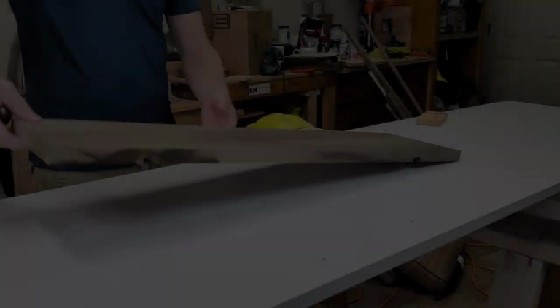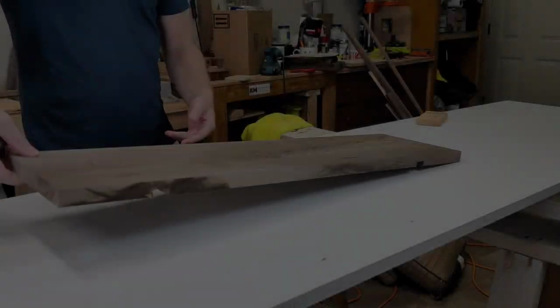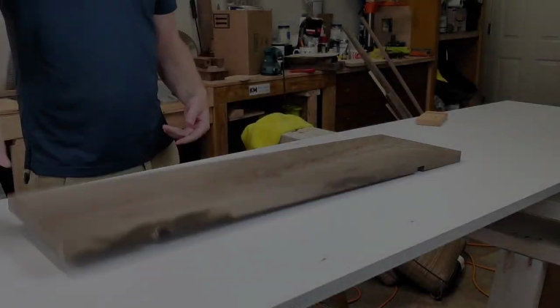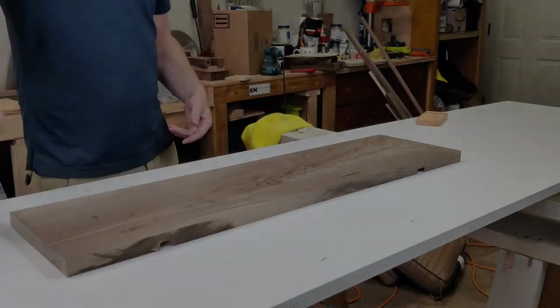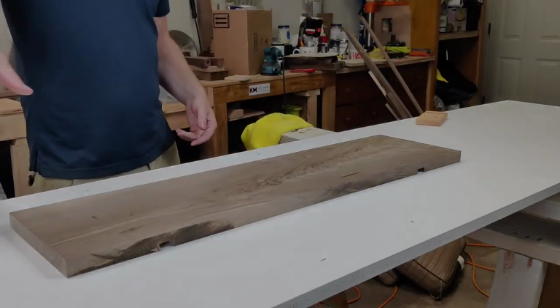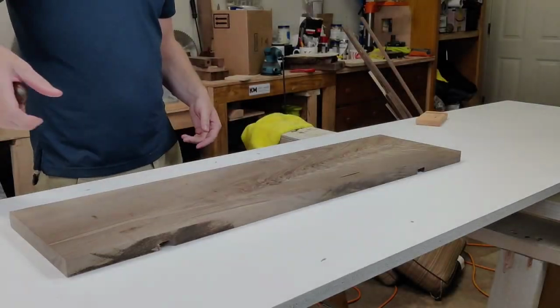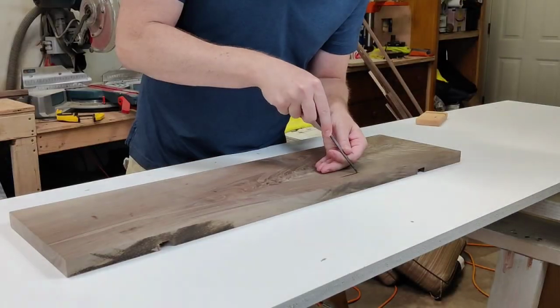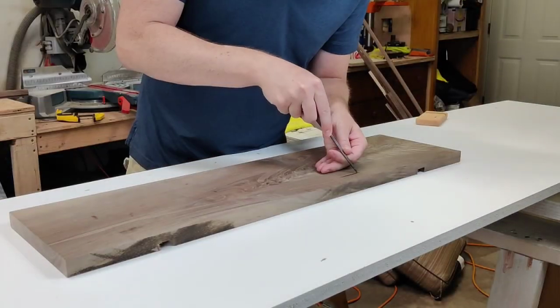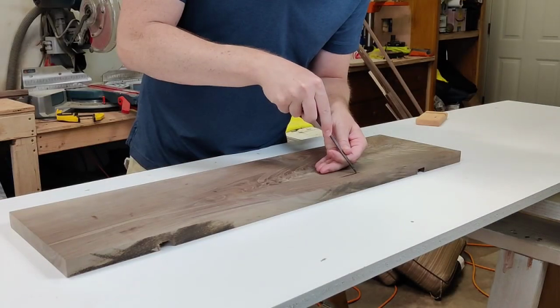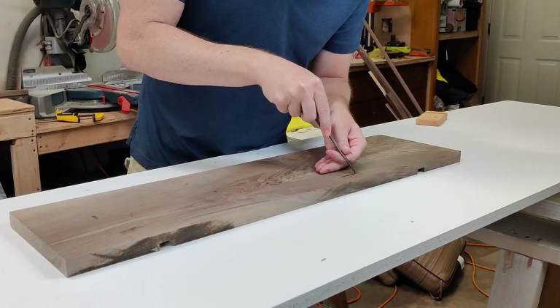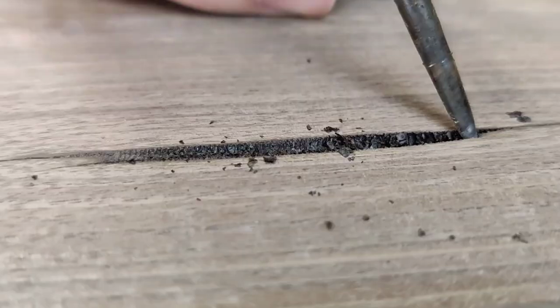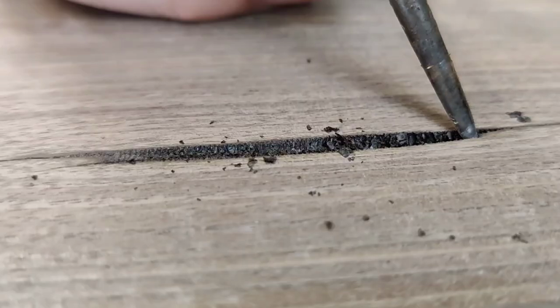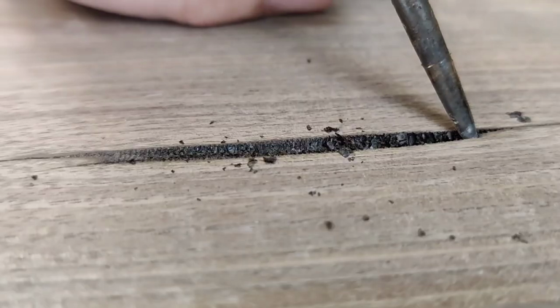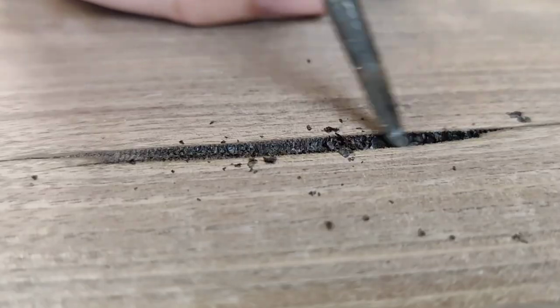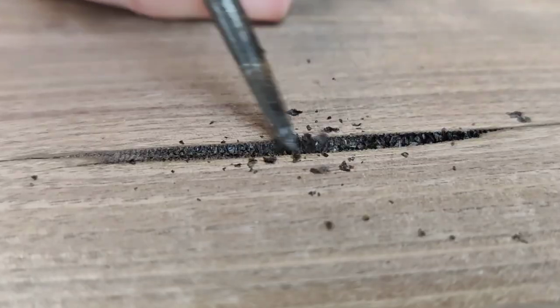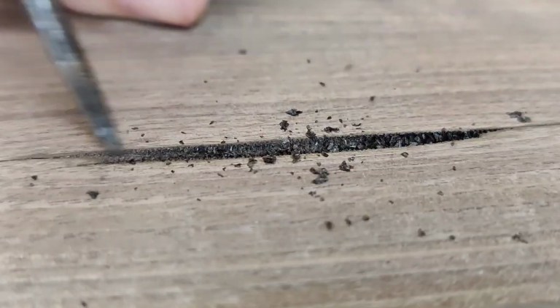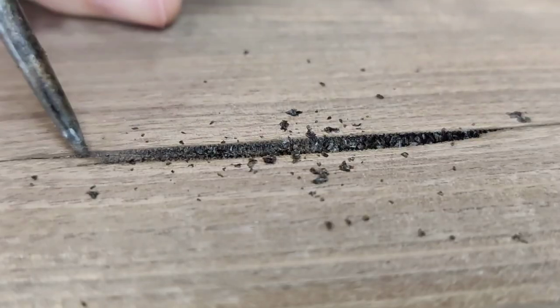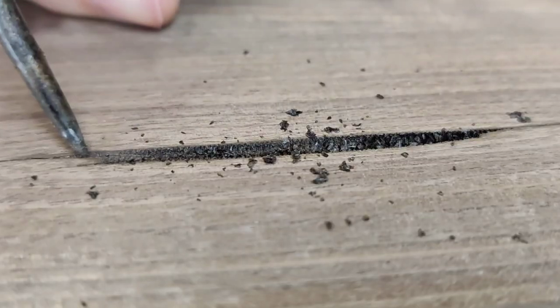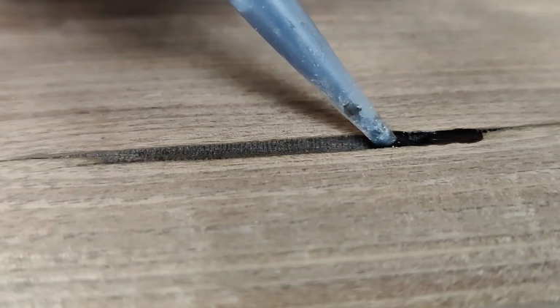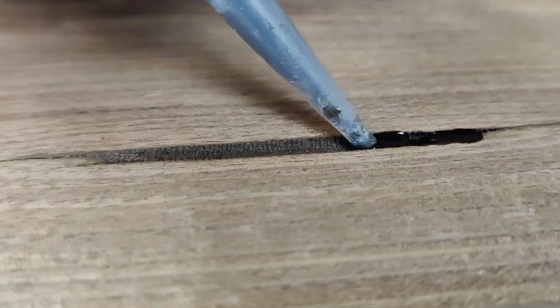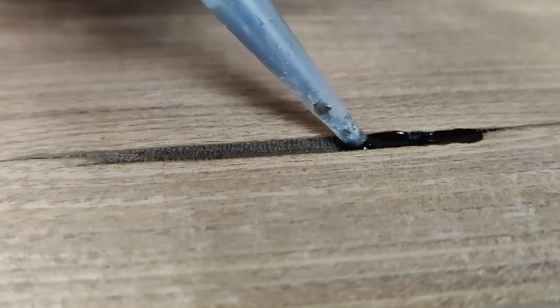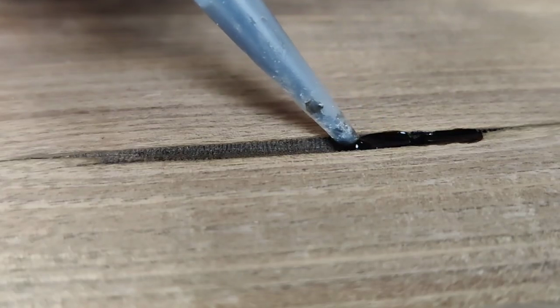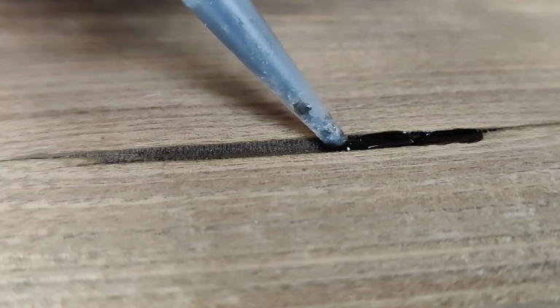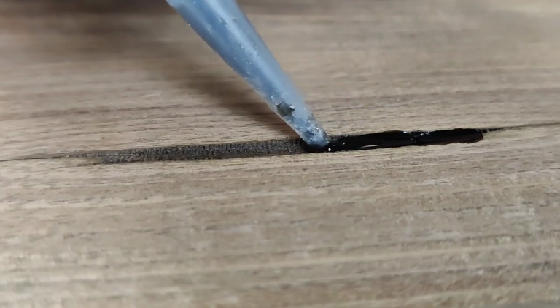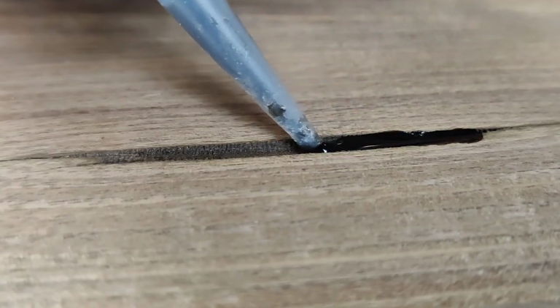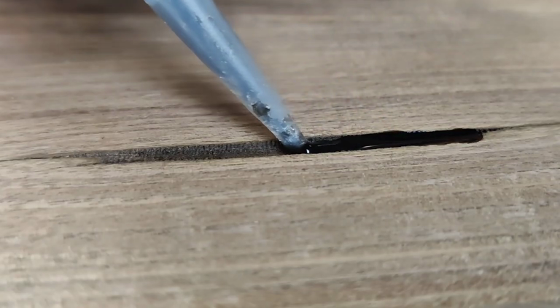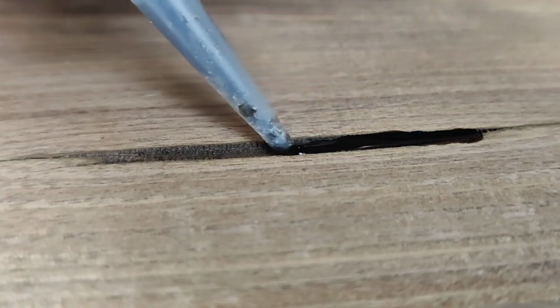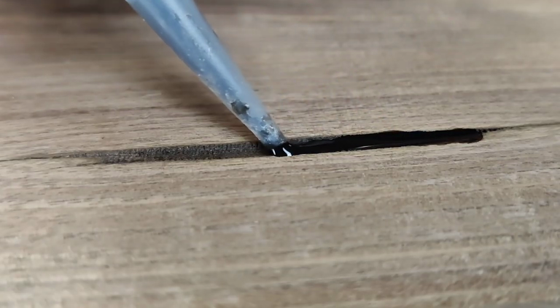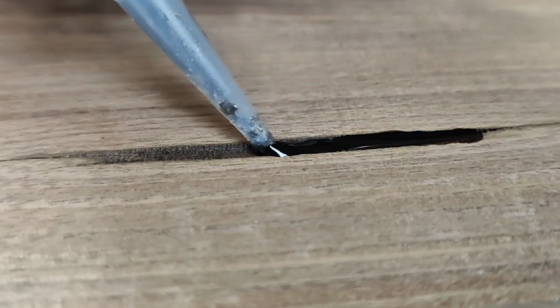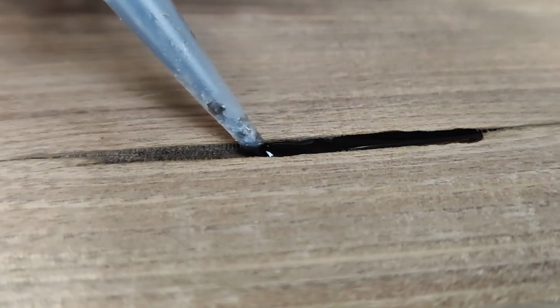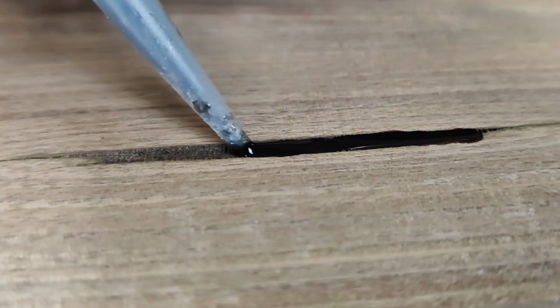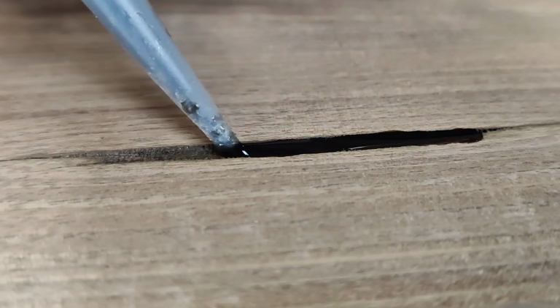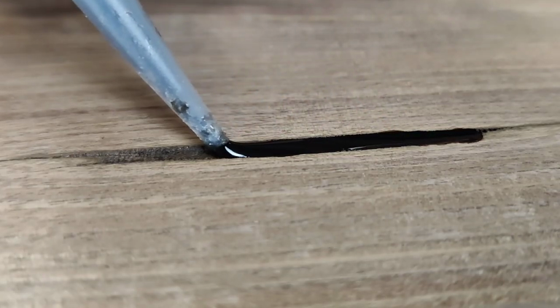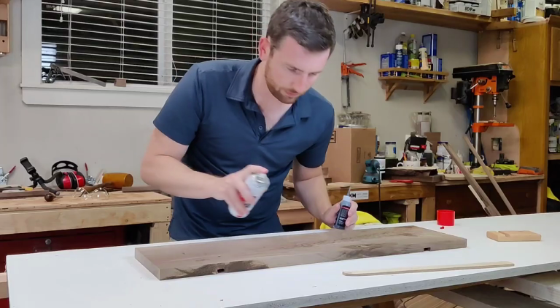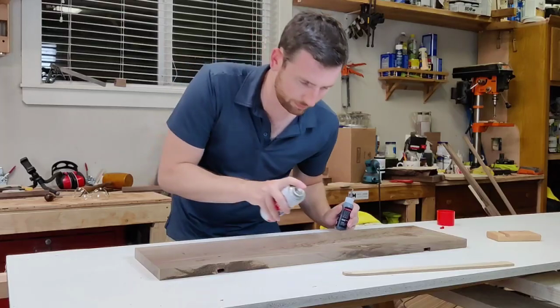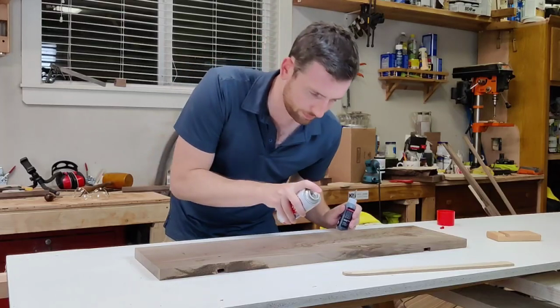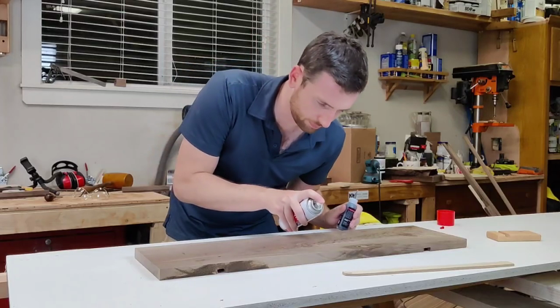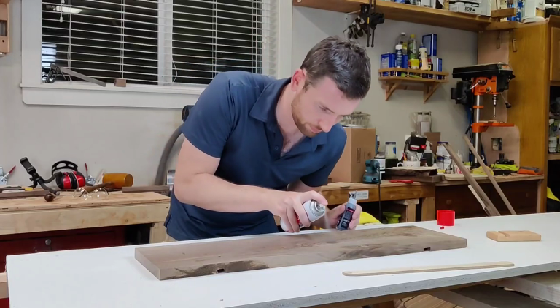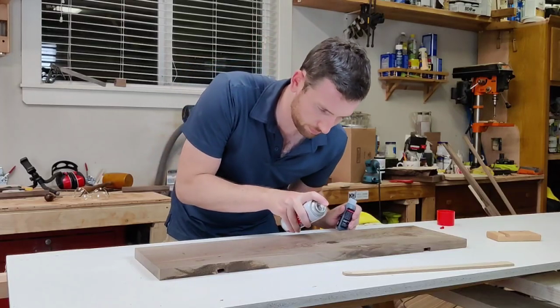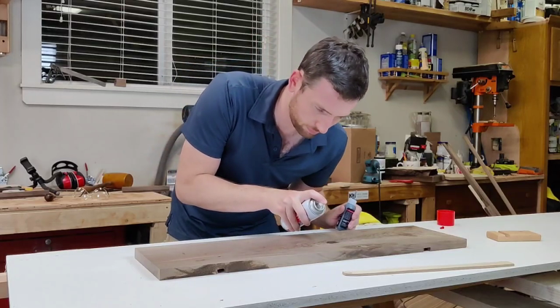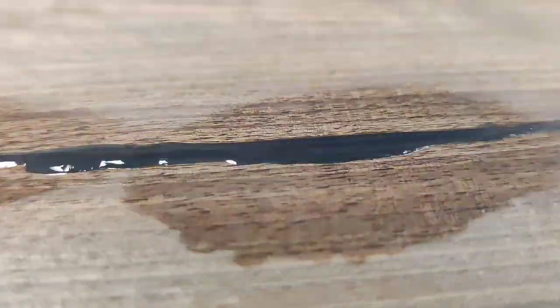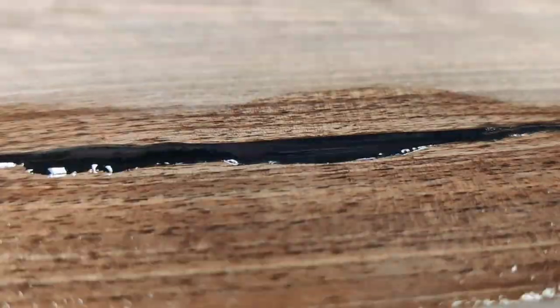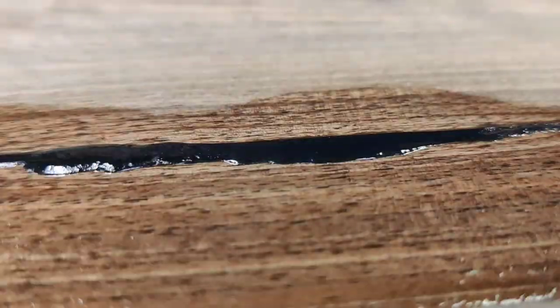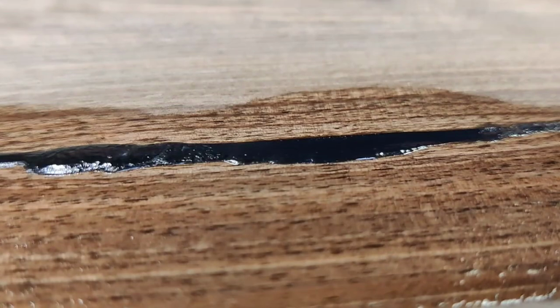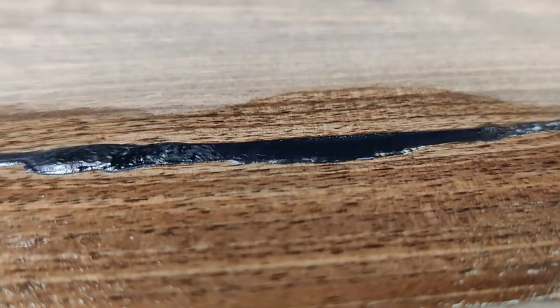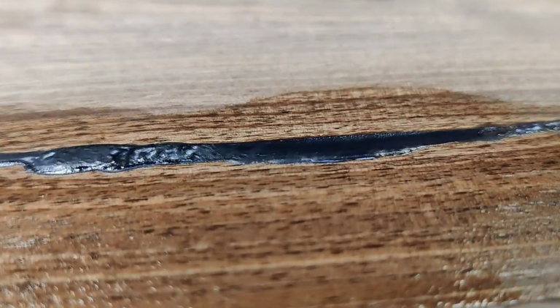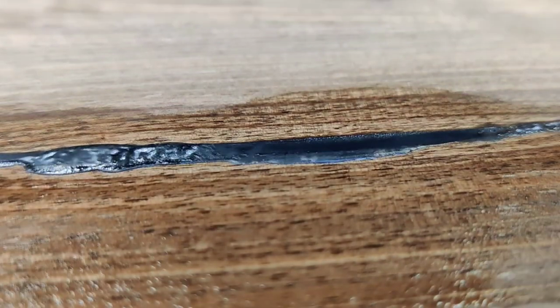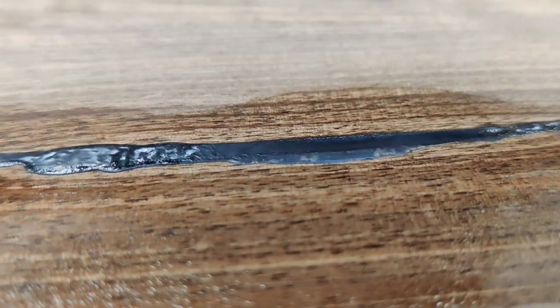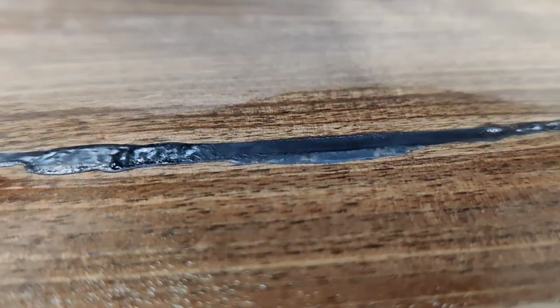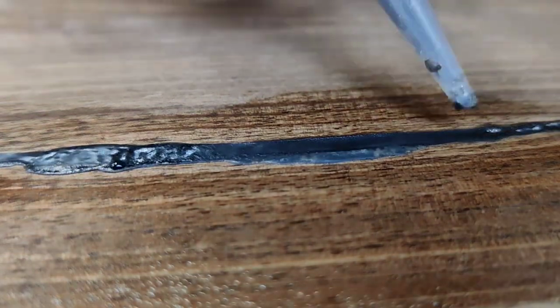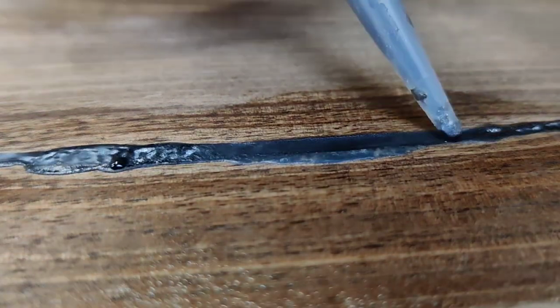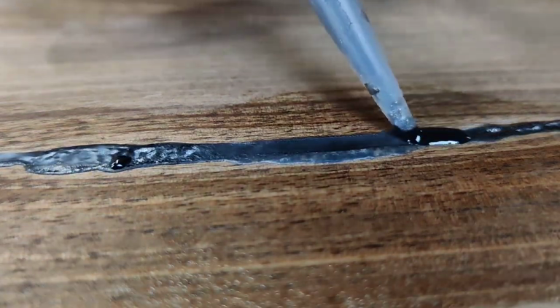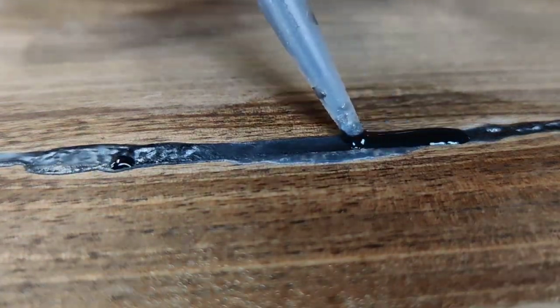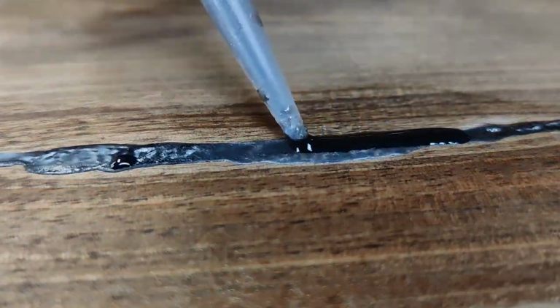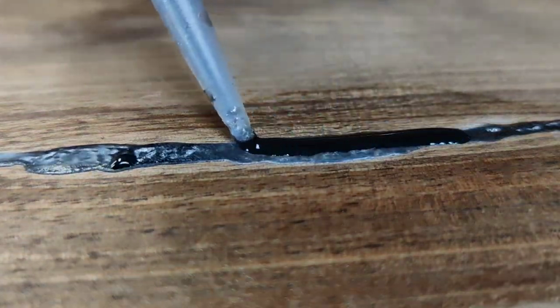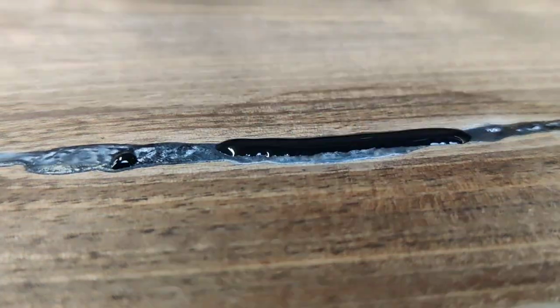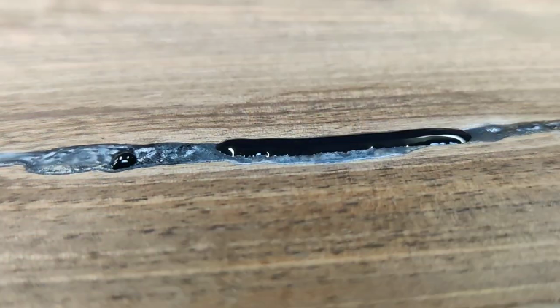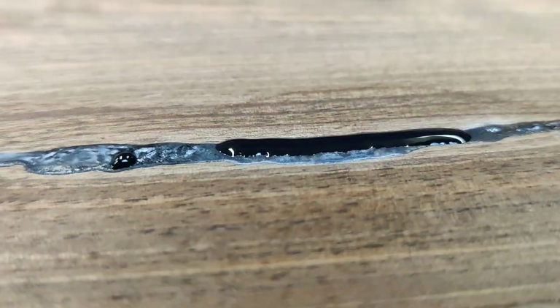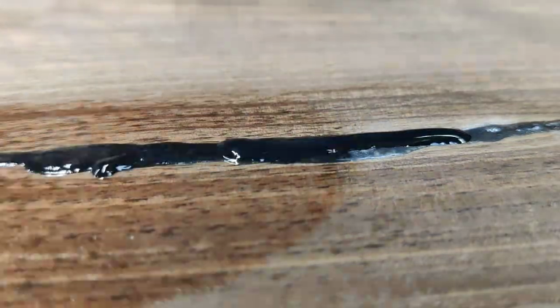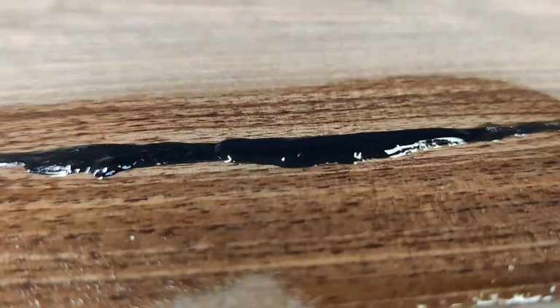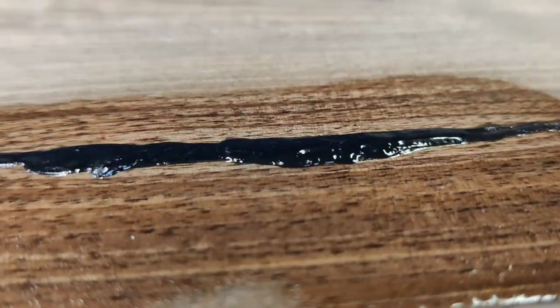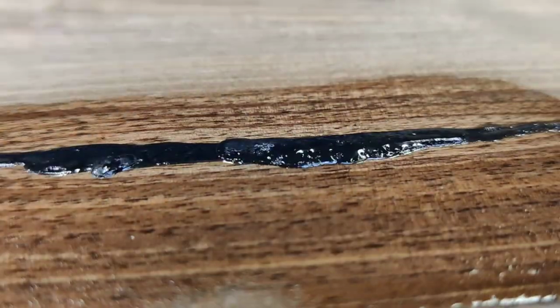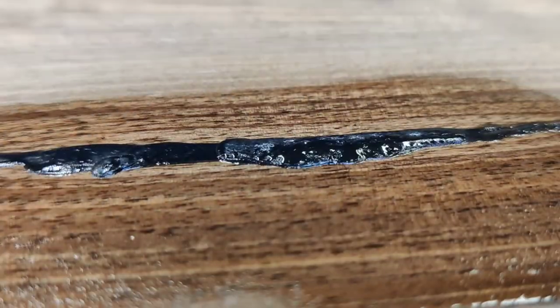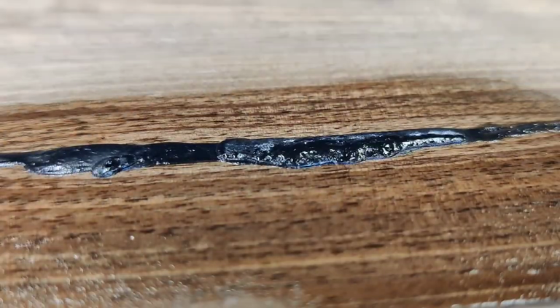Here's my favorite hole filling solution: Black Super Glue and Accelerator Spray to quickly fill voids so I can start sanding.